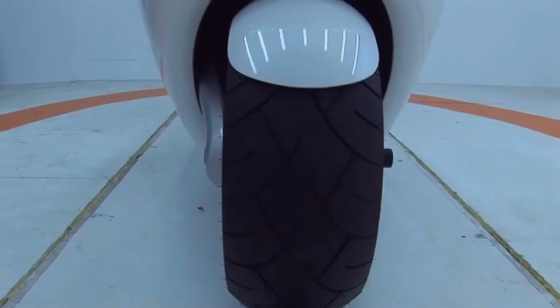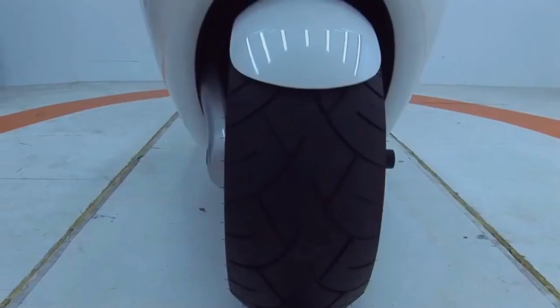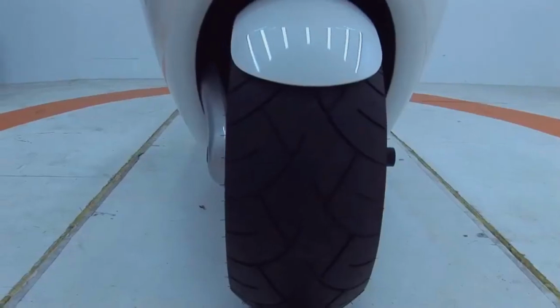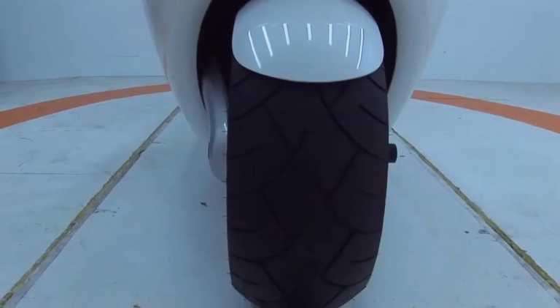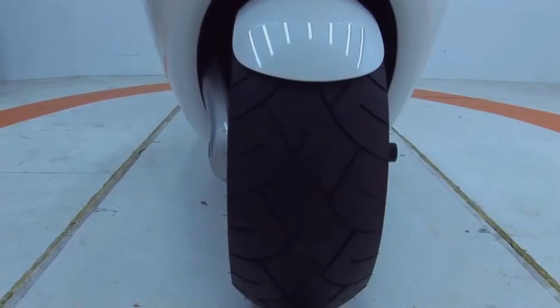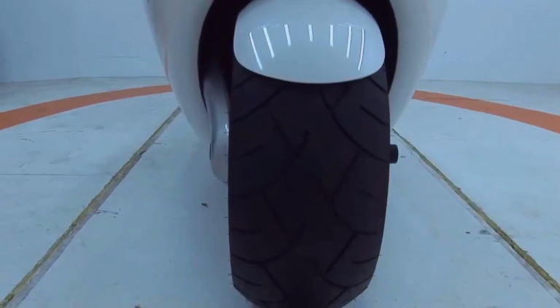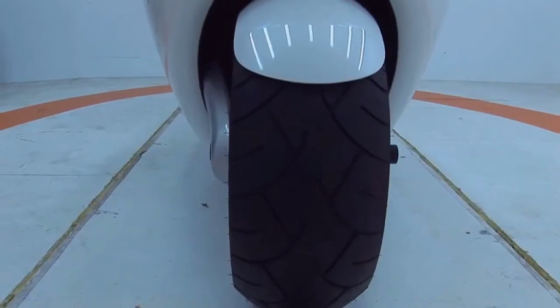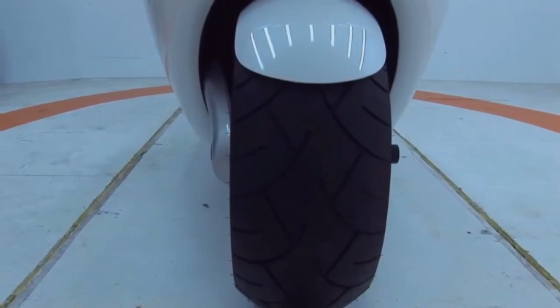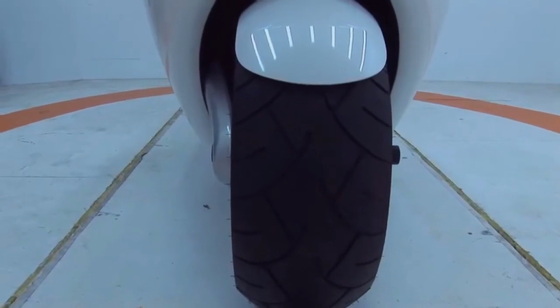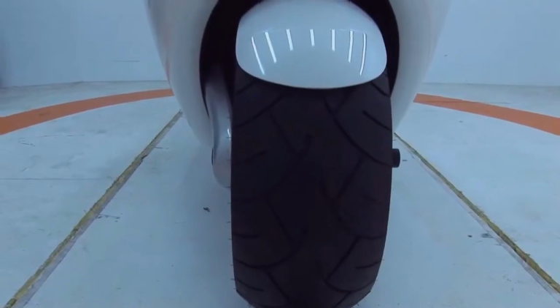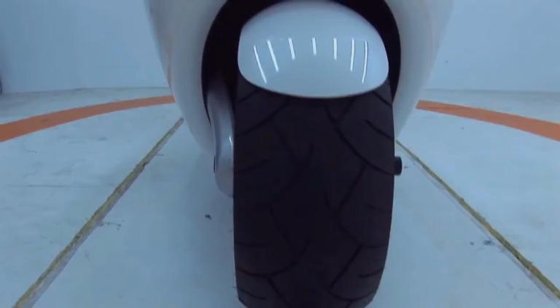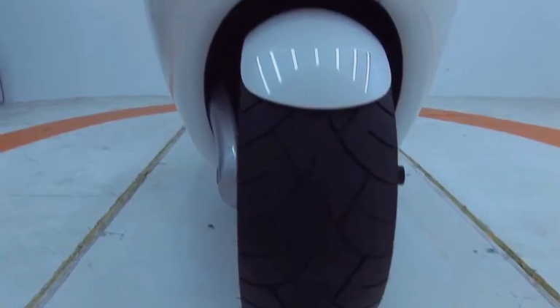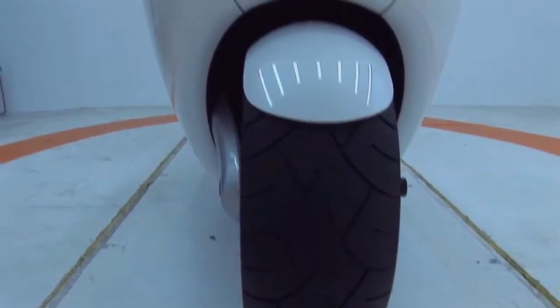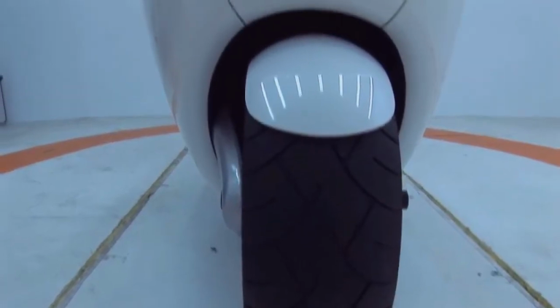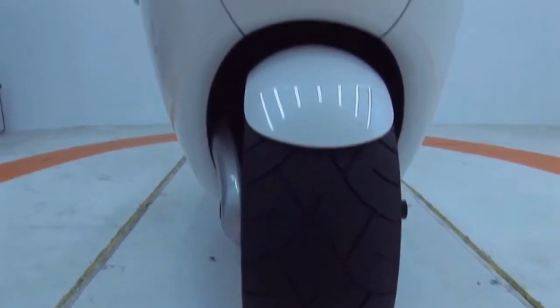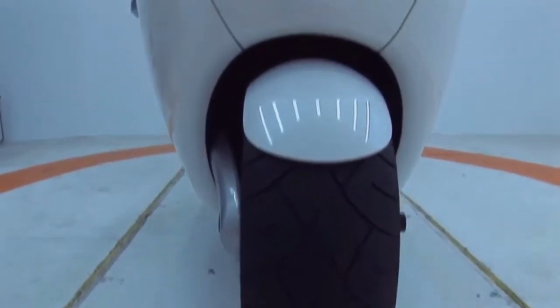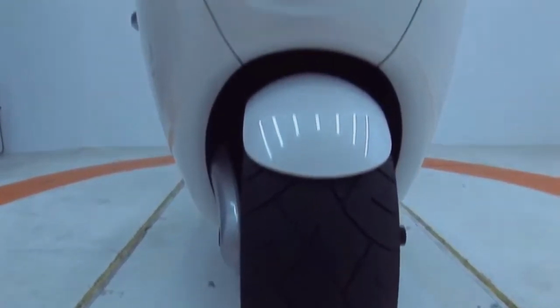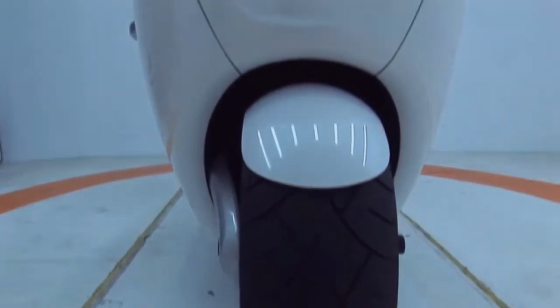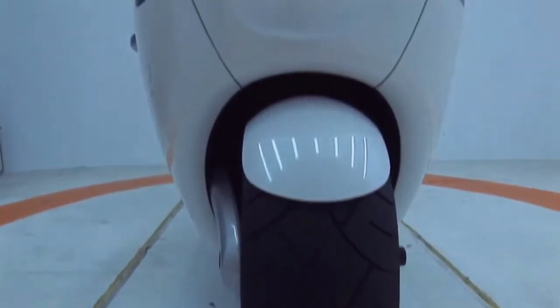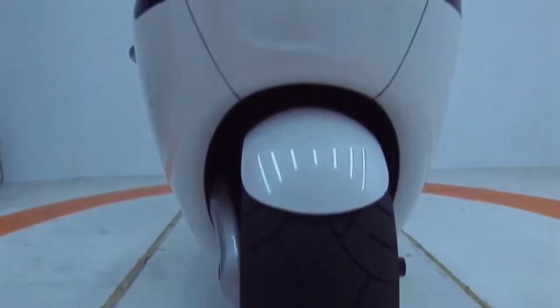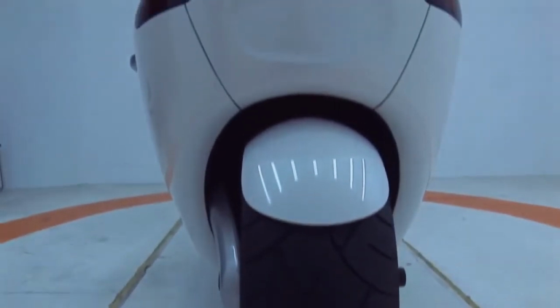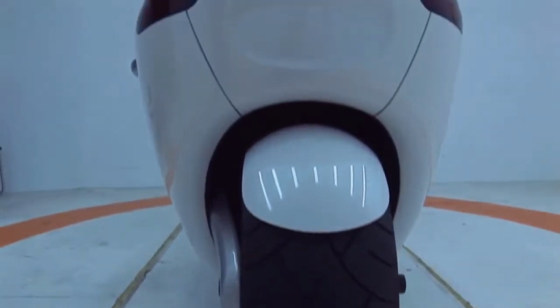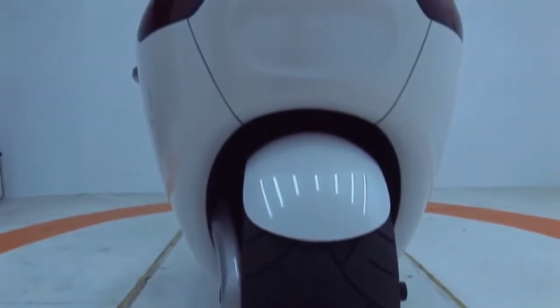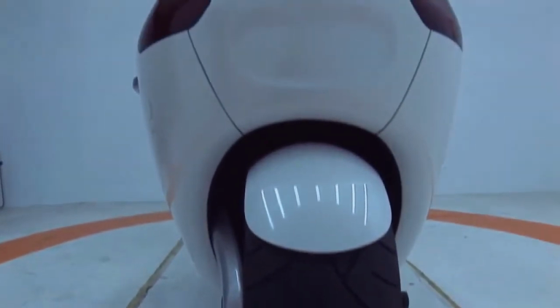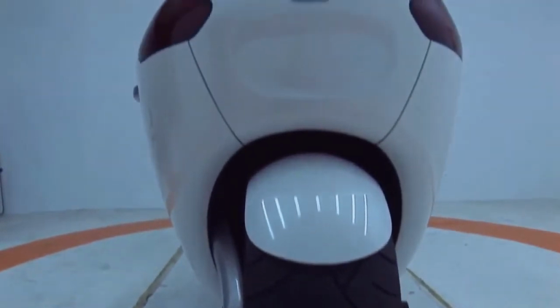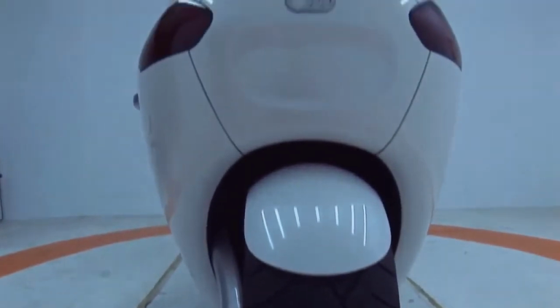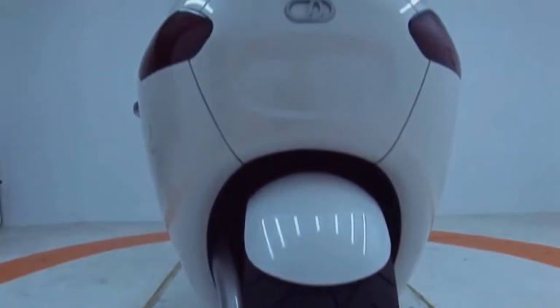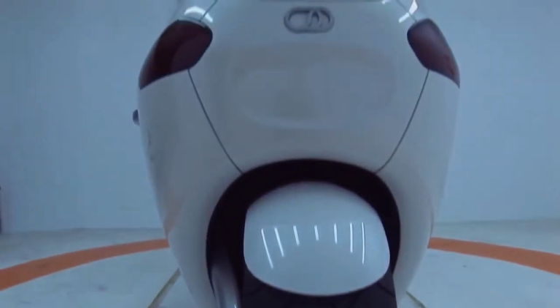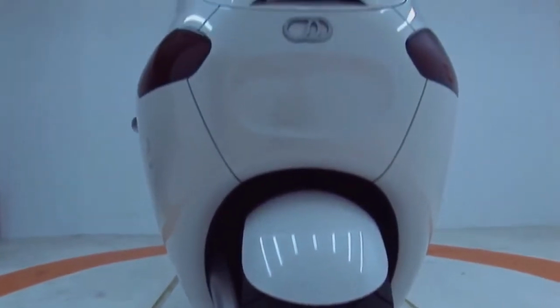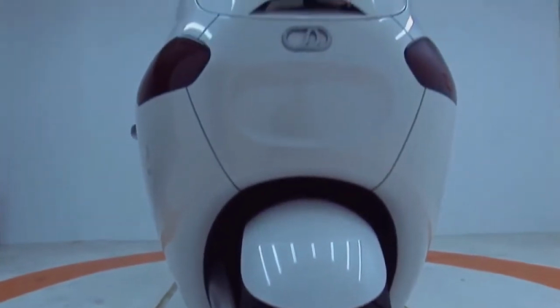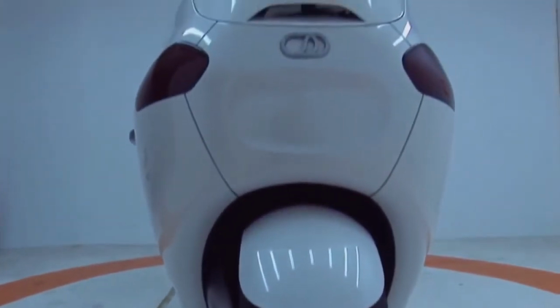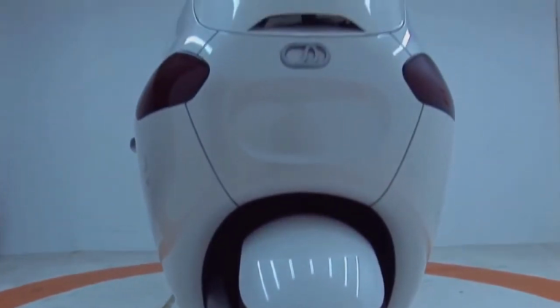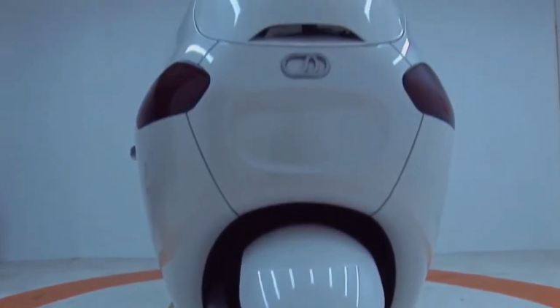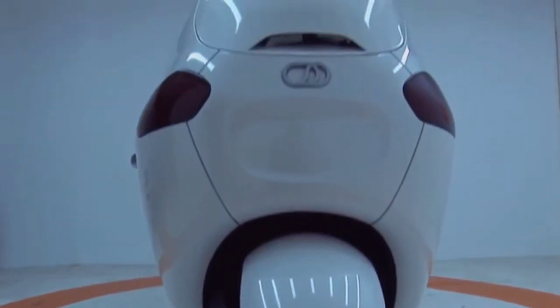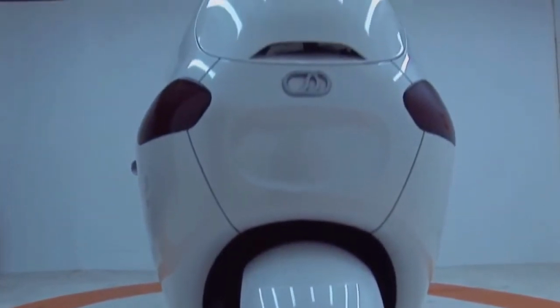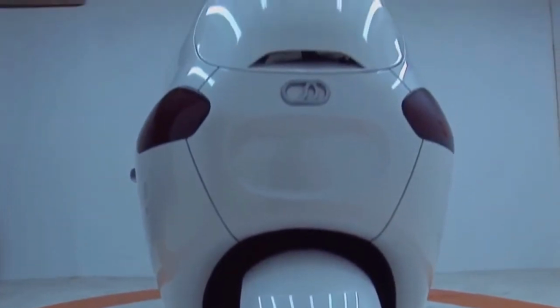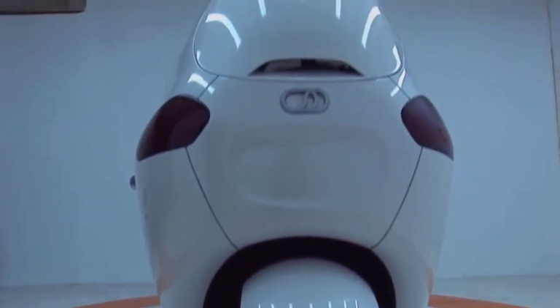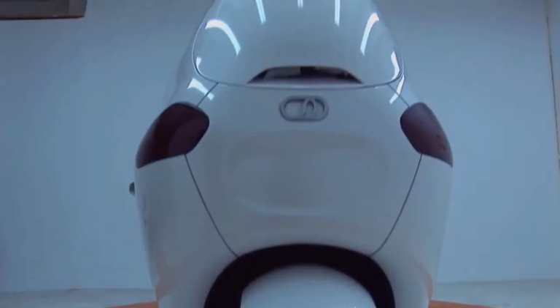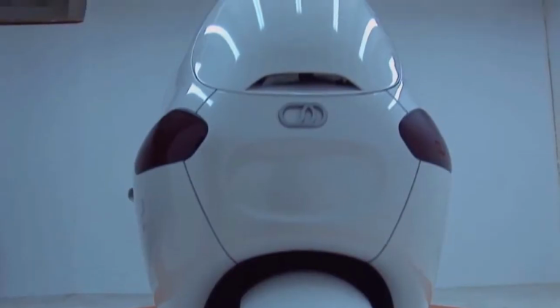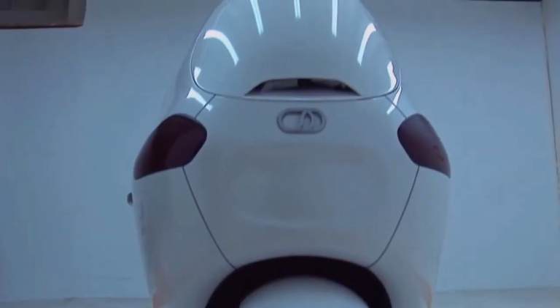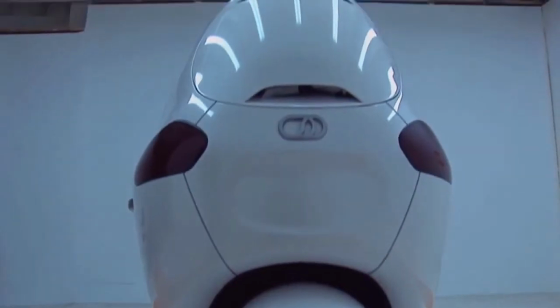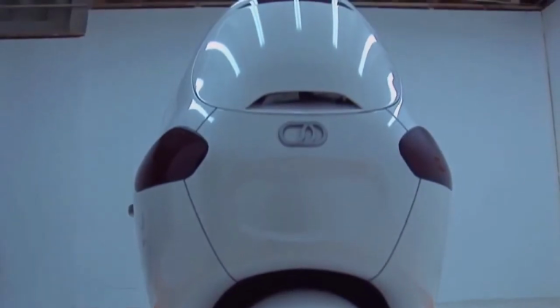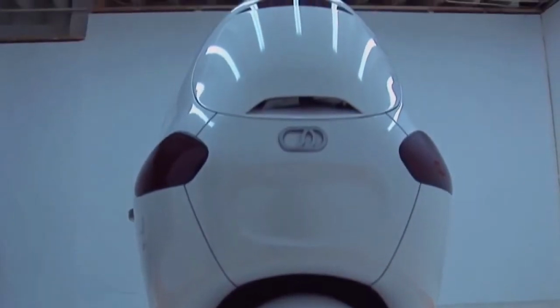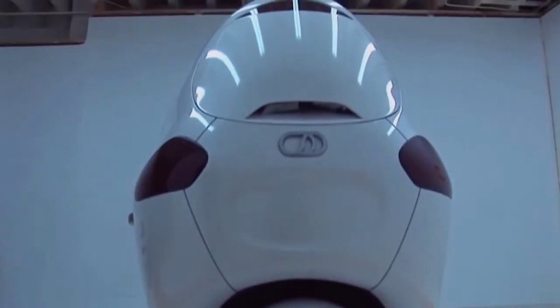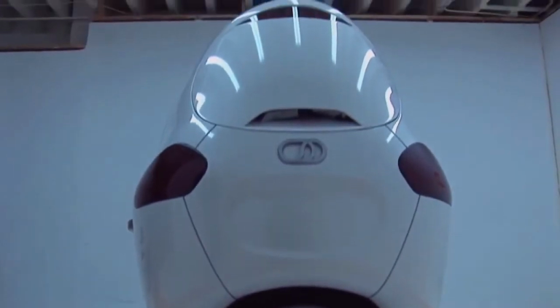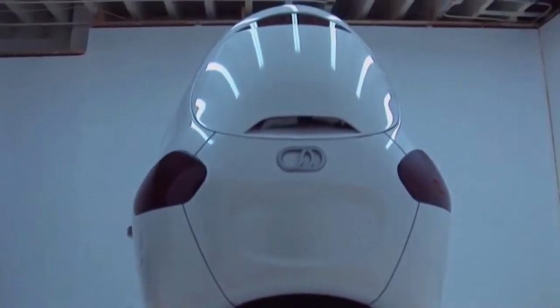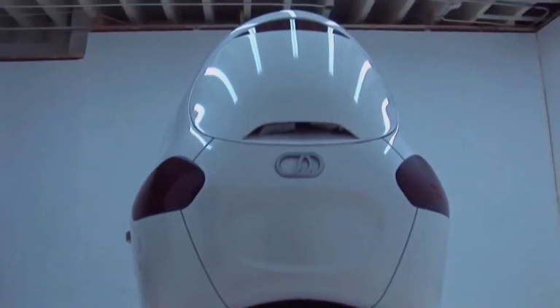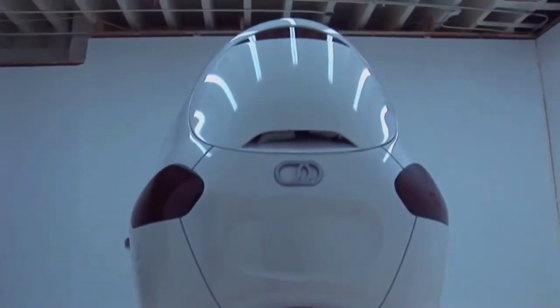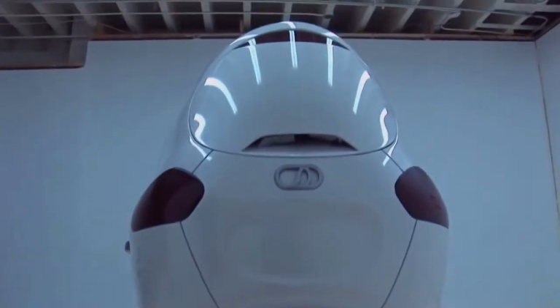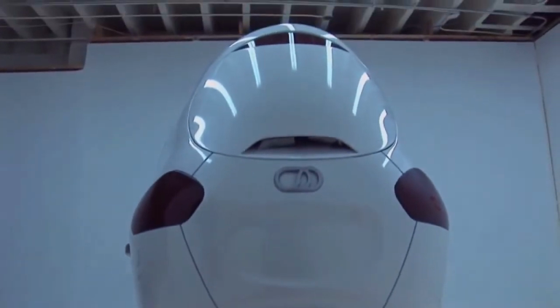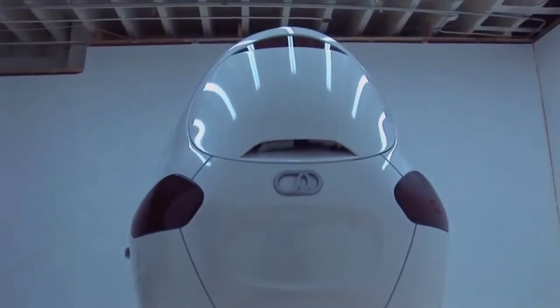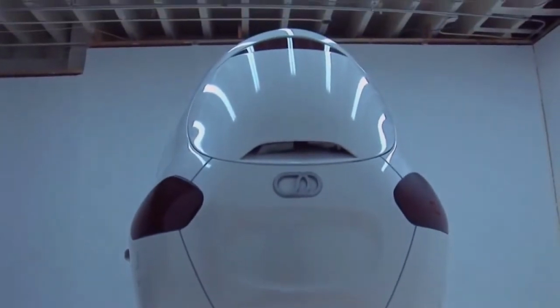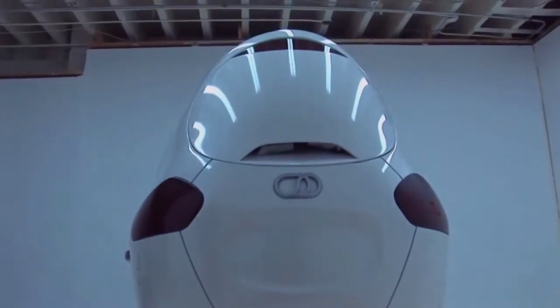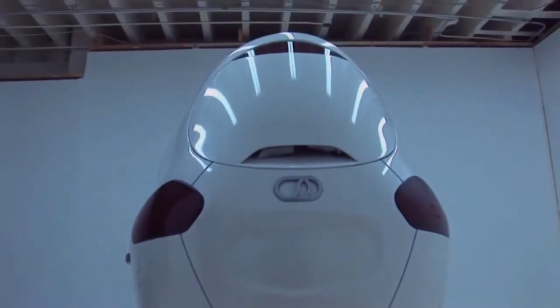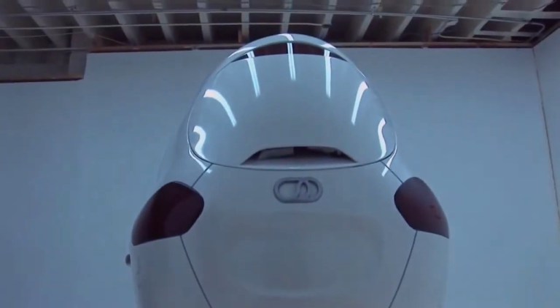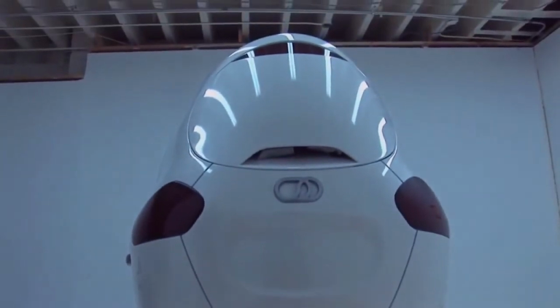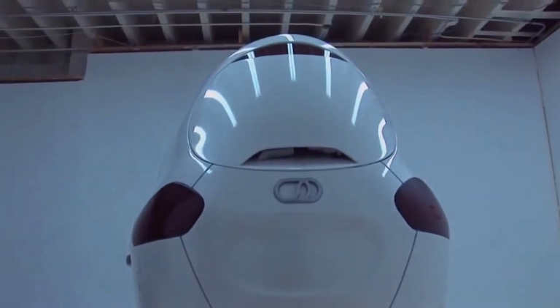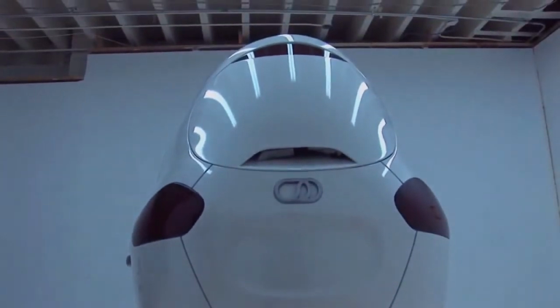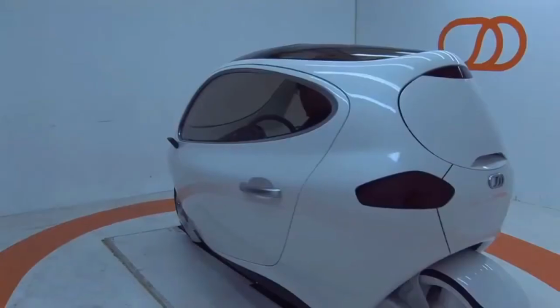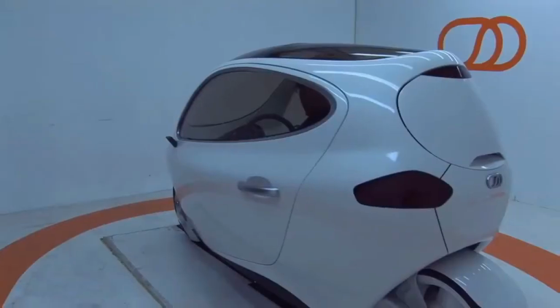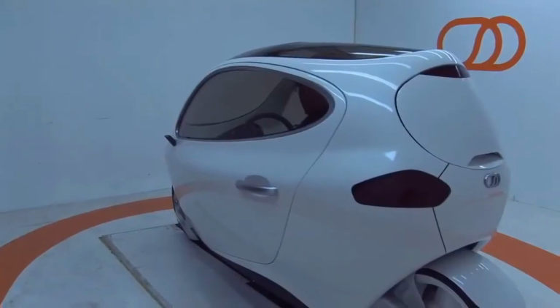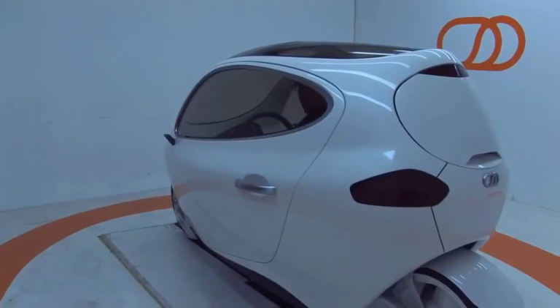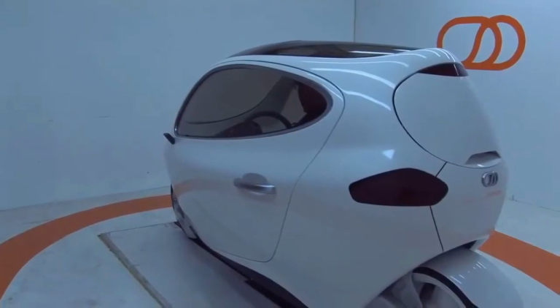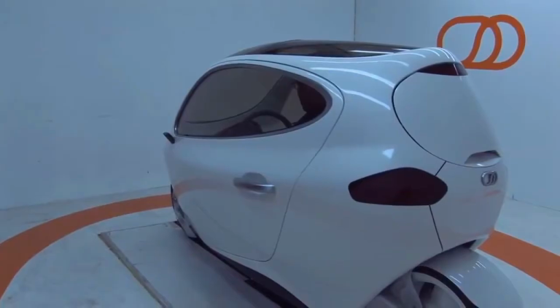200 miles per charge, it's a two-wheel drive, wheel hub motor electric vehicle.